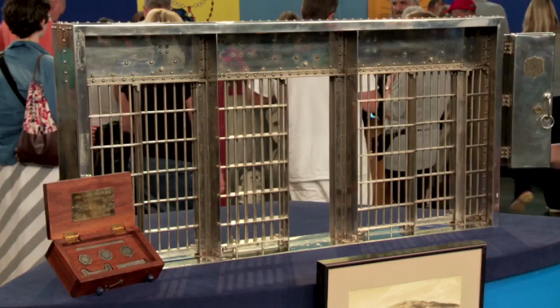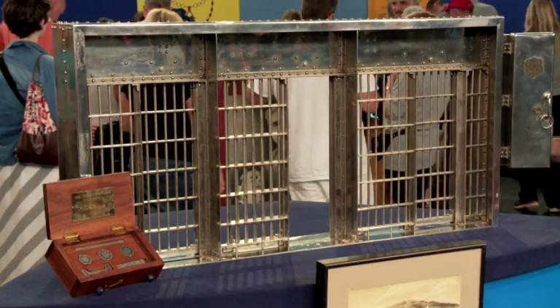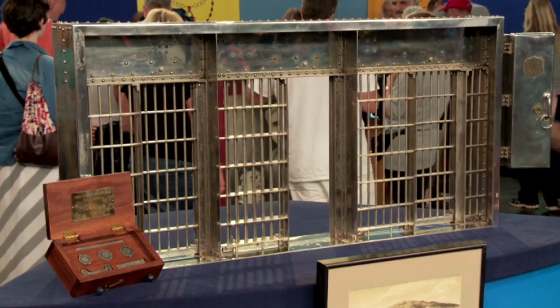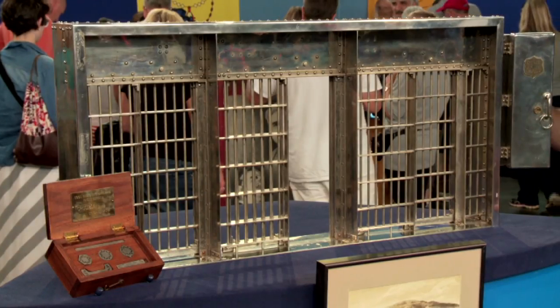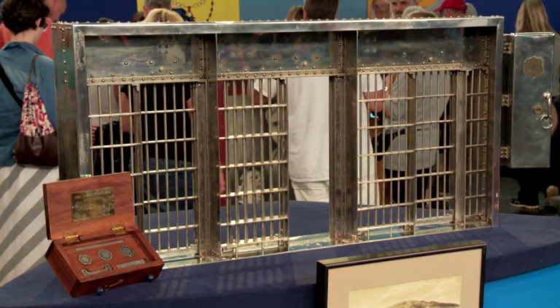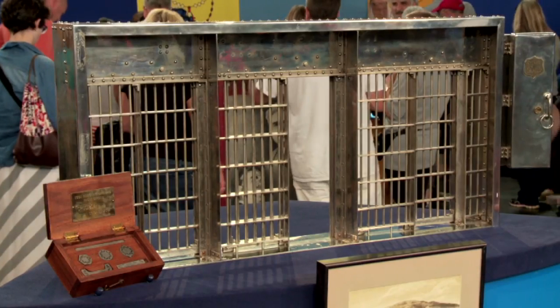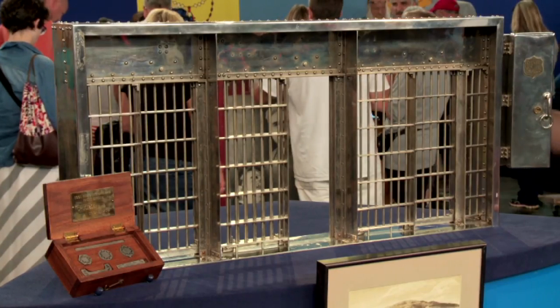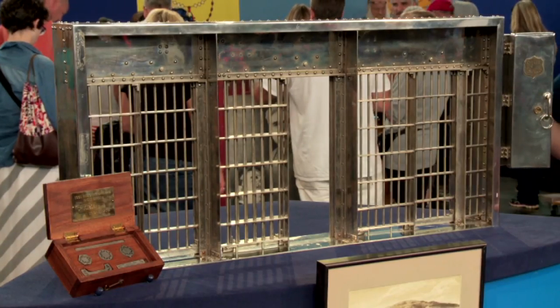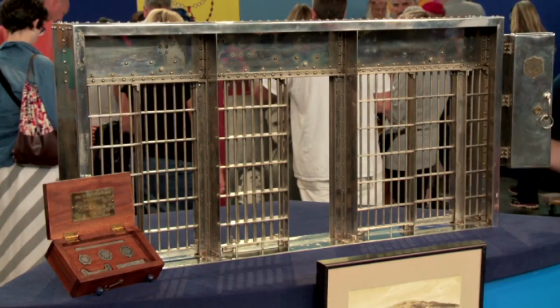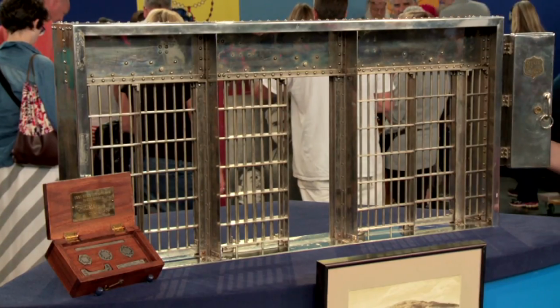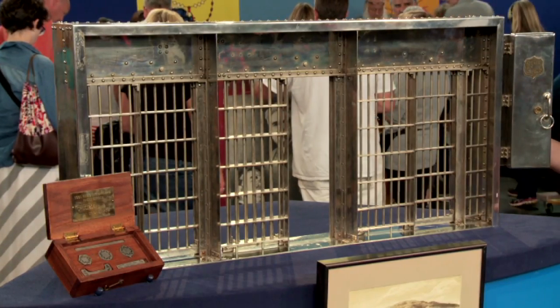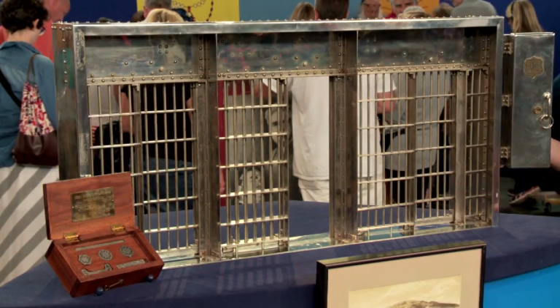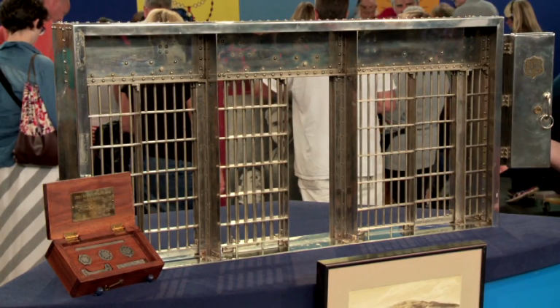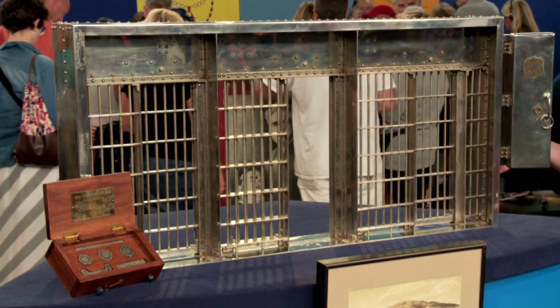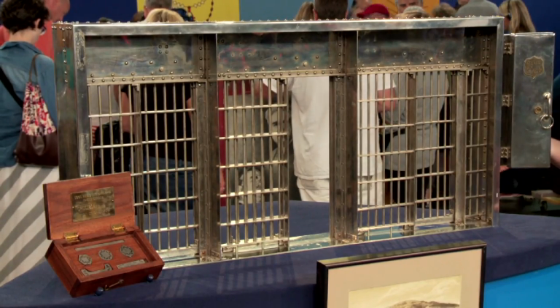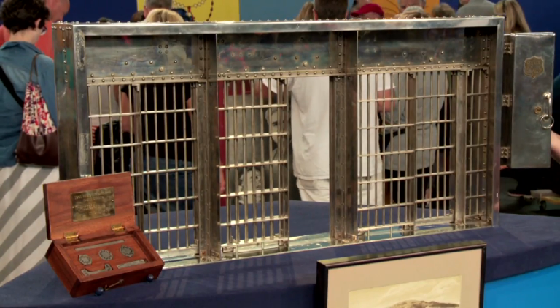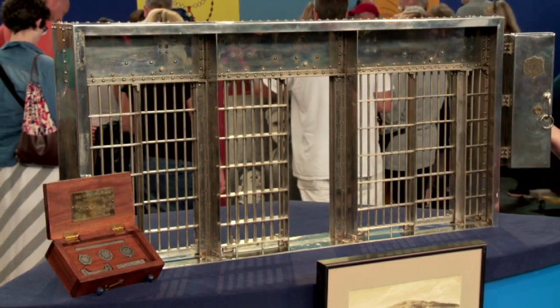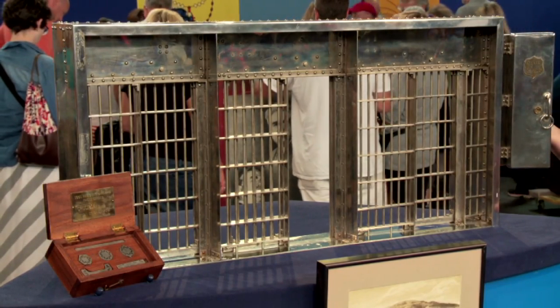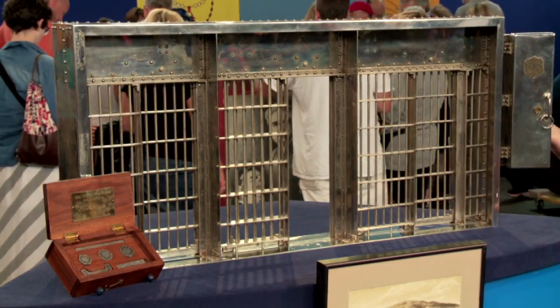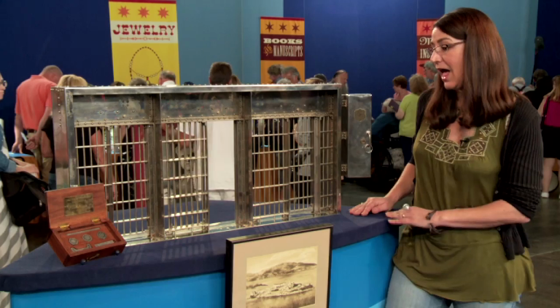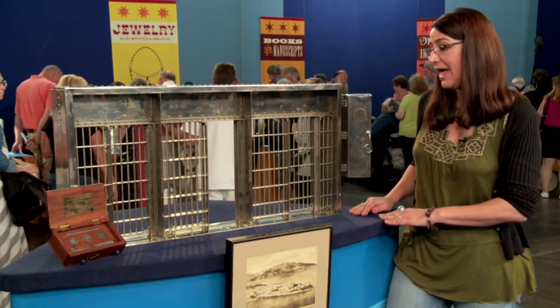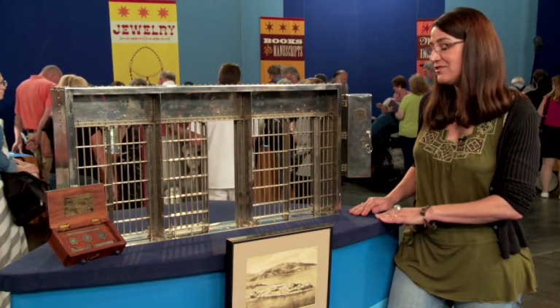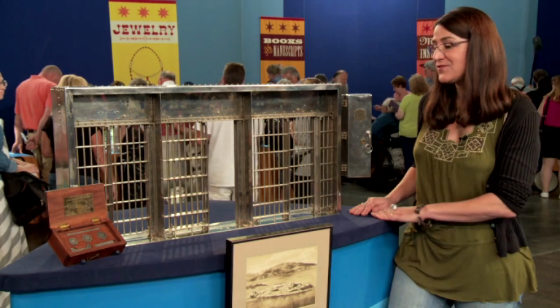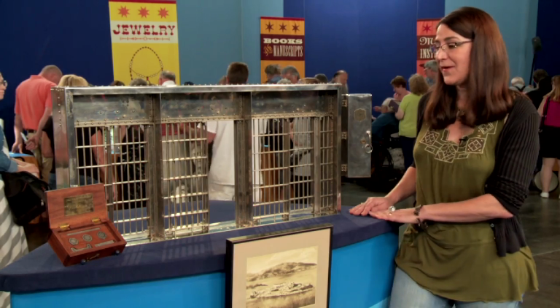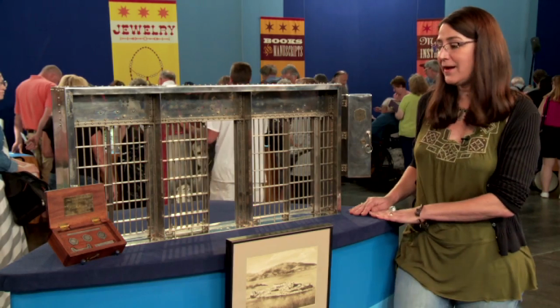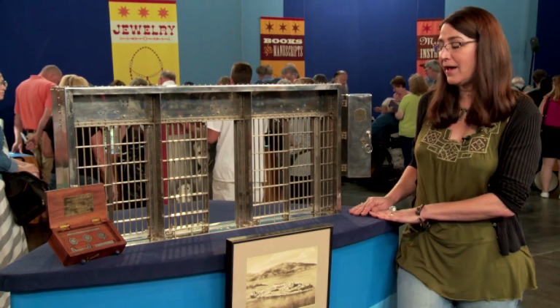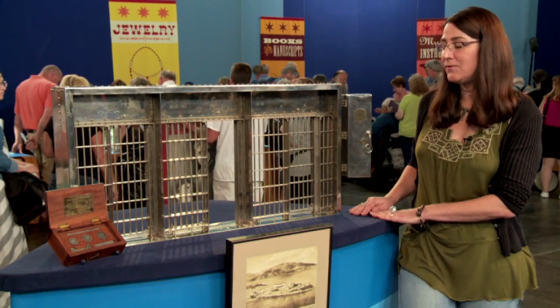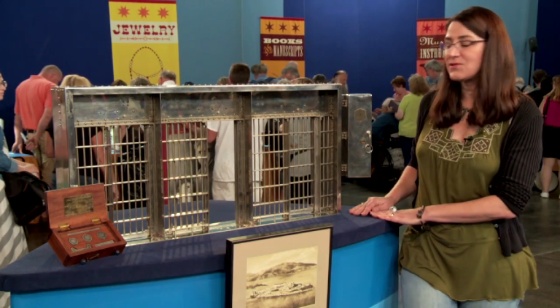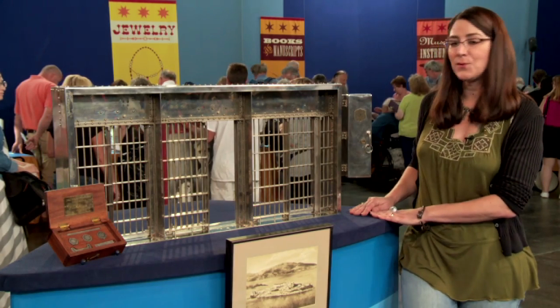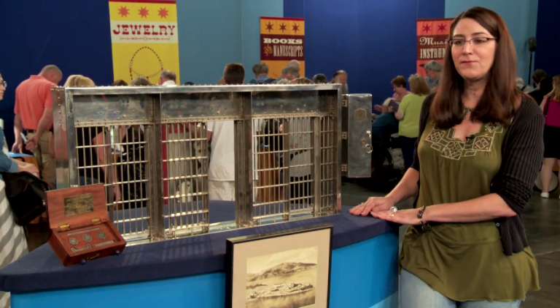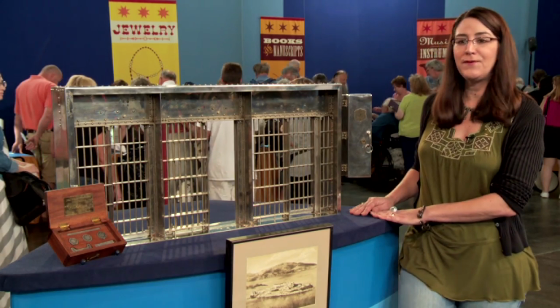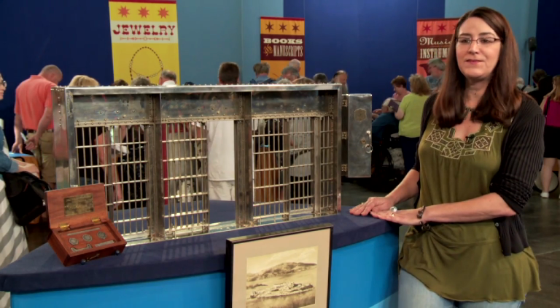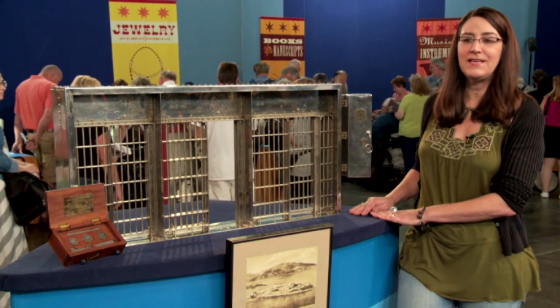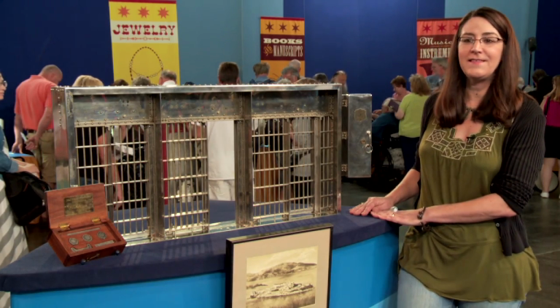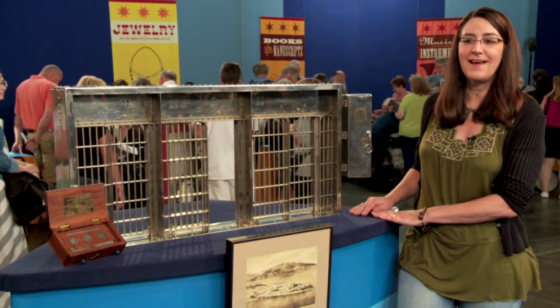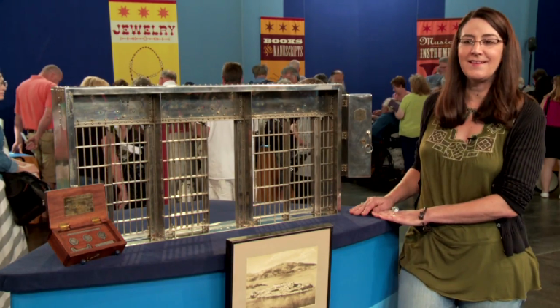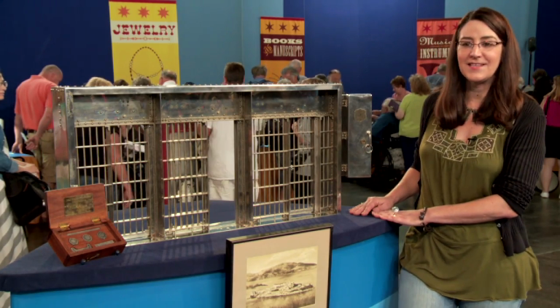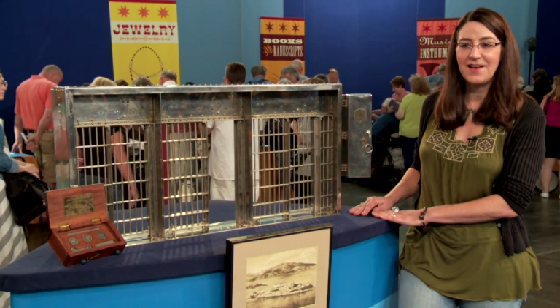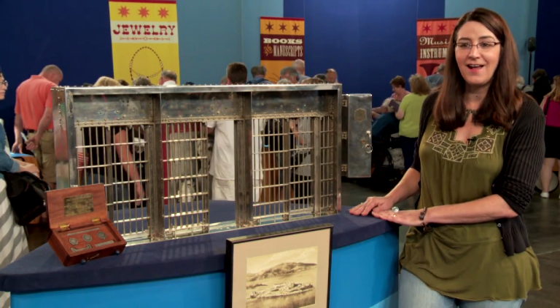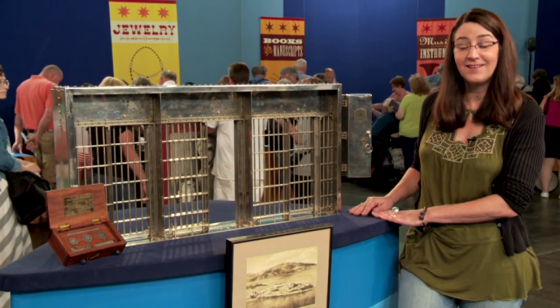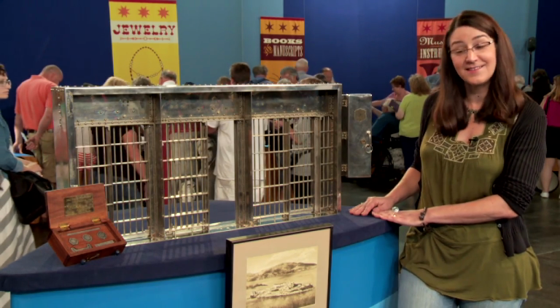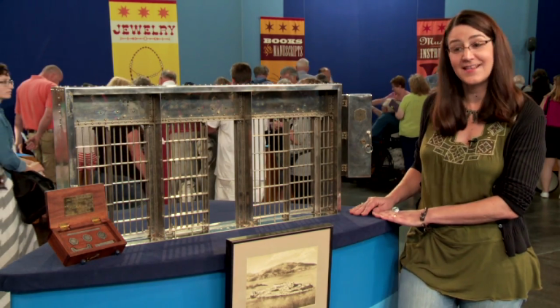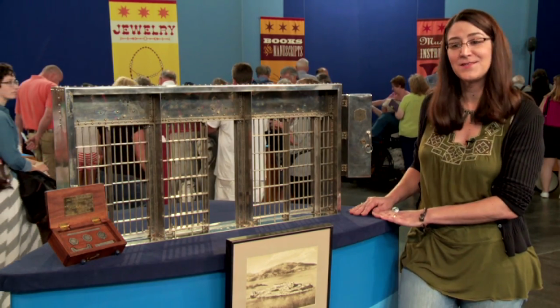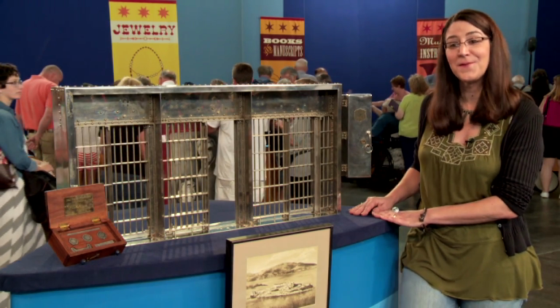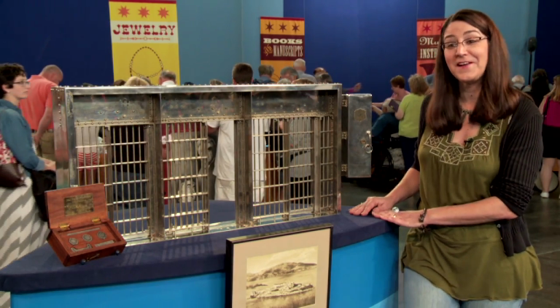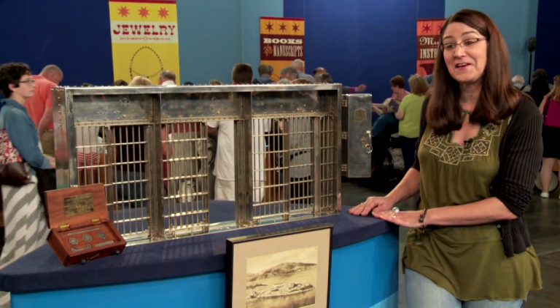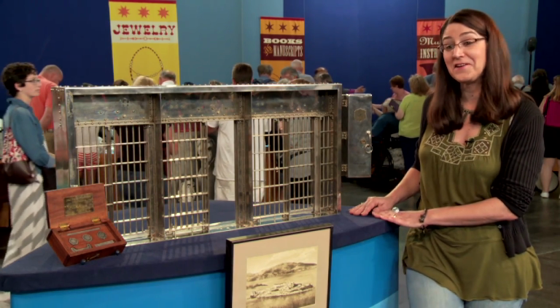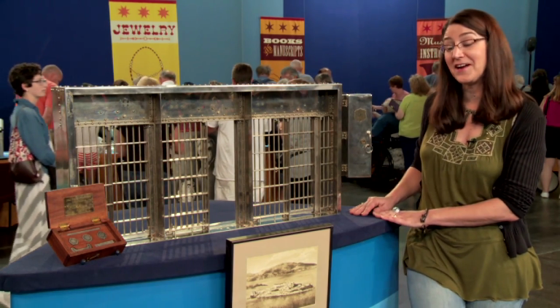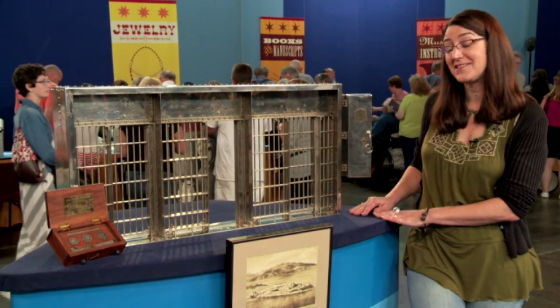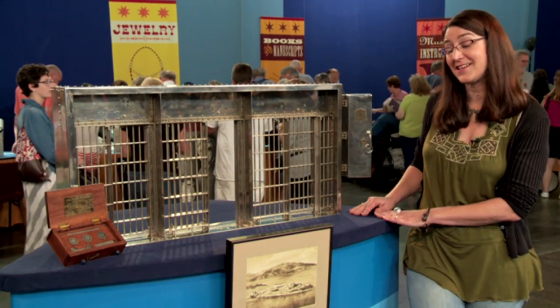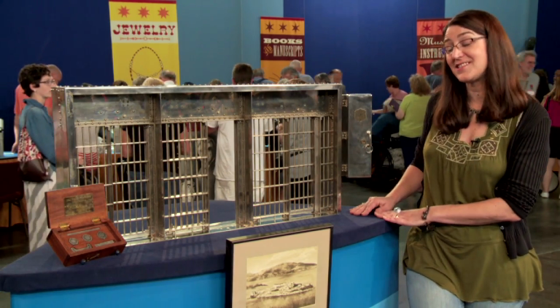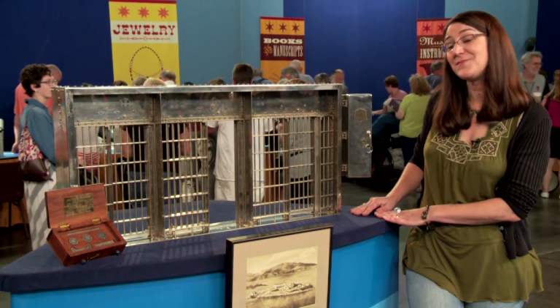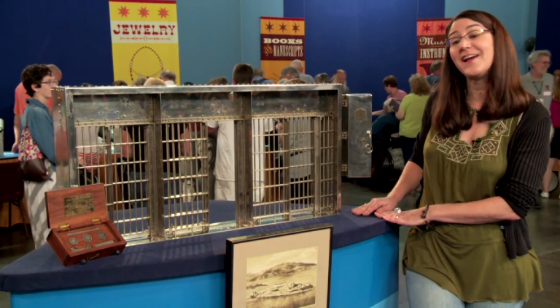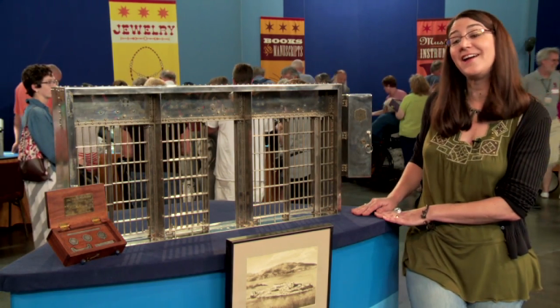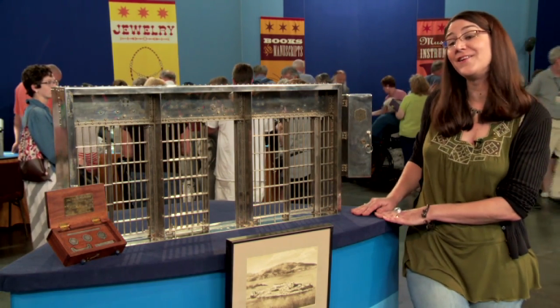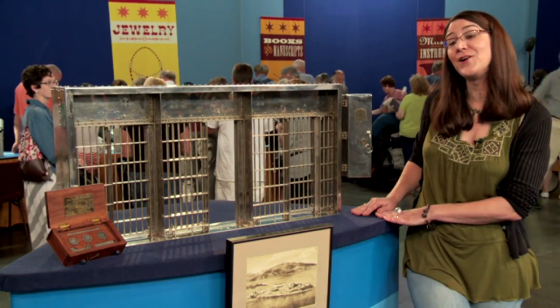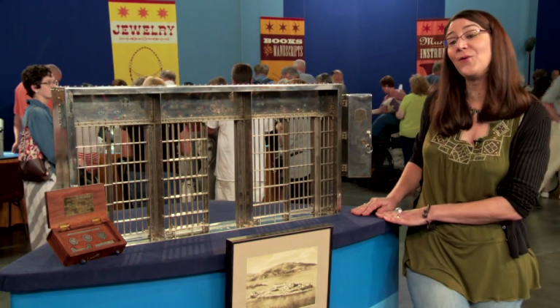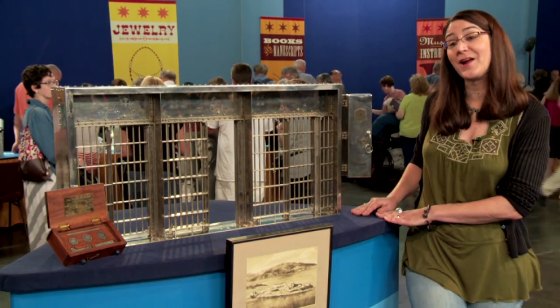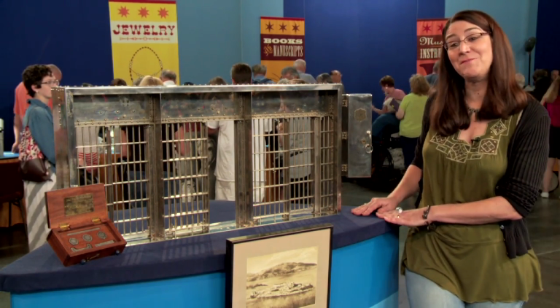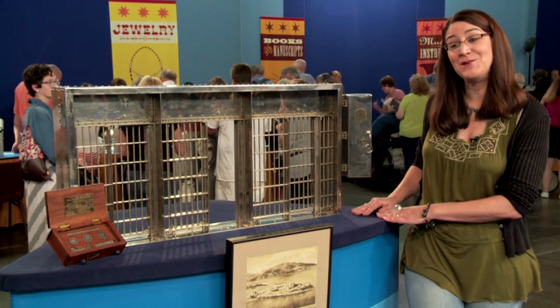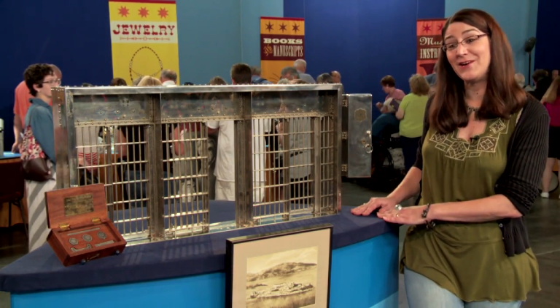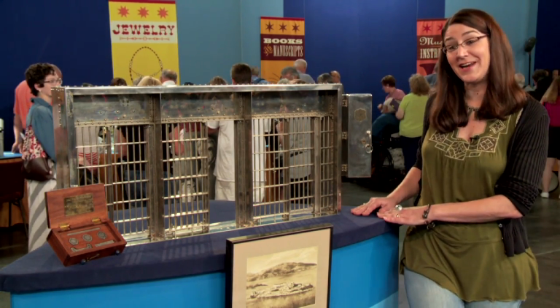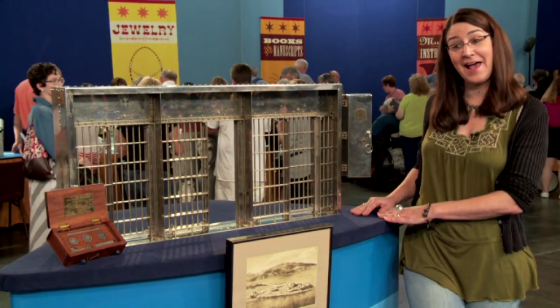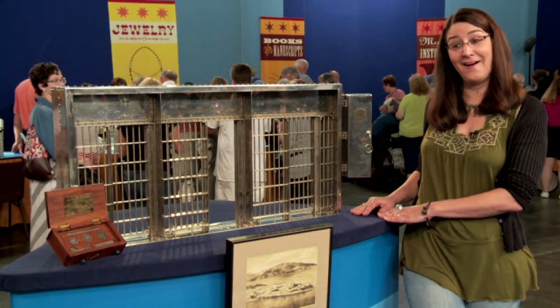Do you have any plans for it after today? I just found out it was worth $15,000. That's pretty interesting to me. I don't know what I'm doing now.